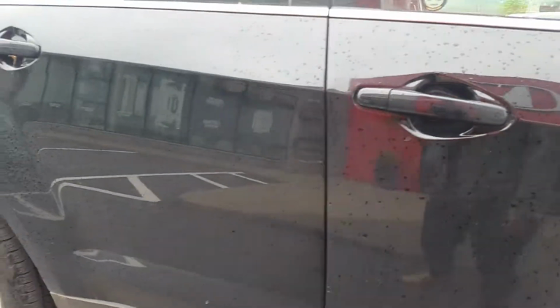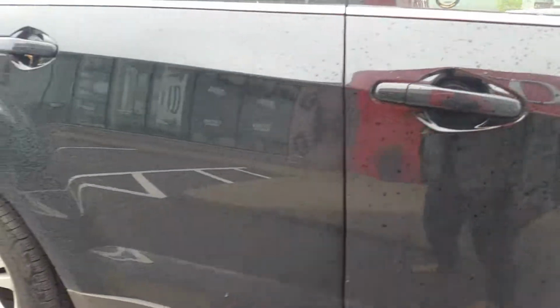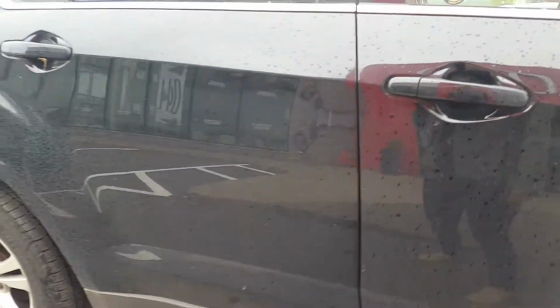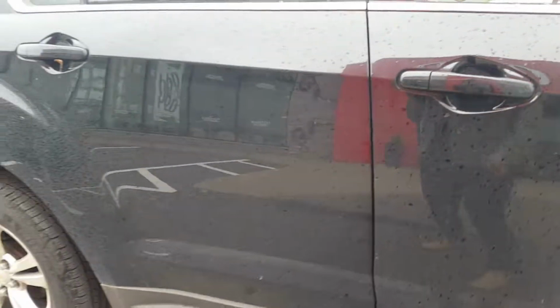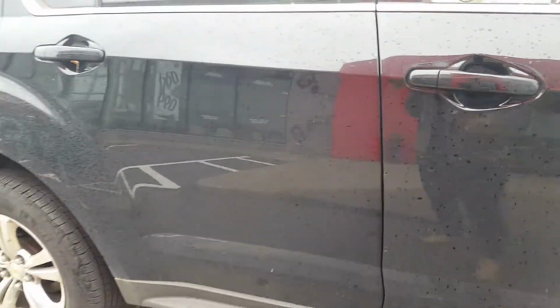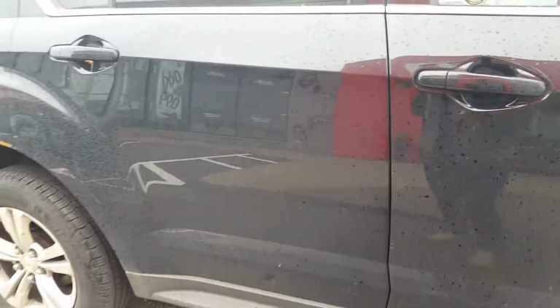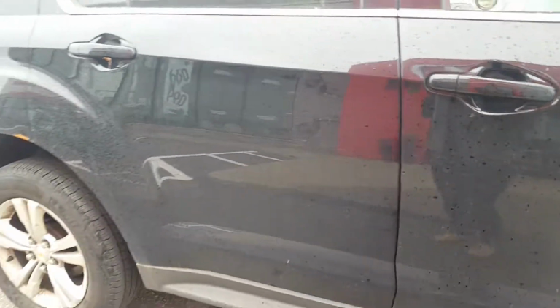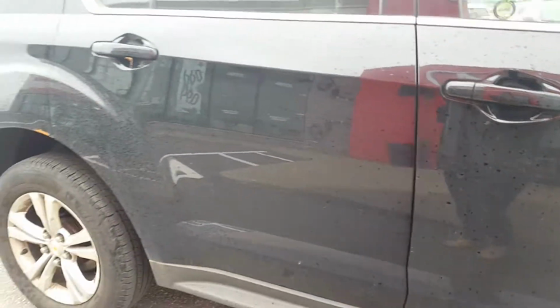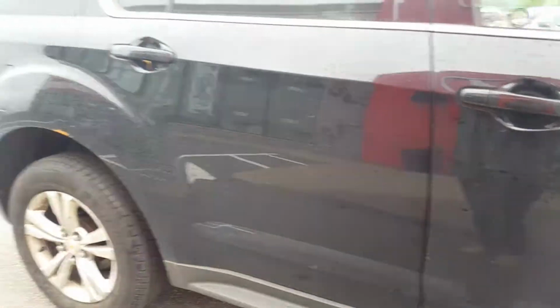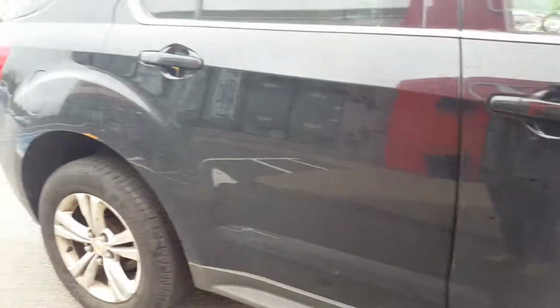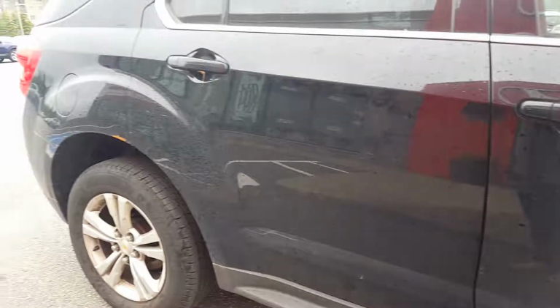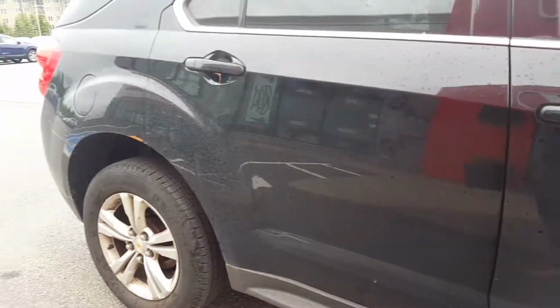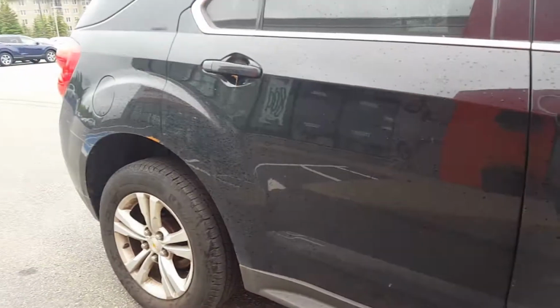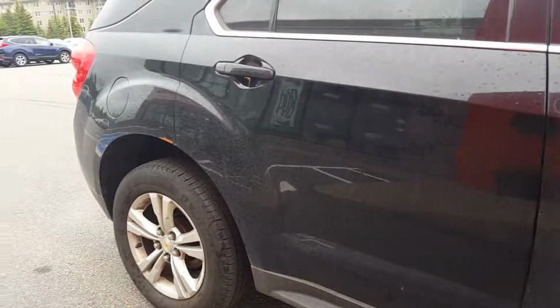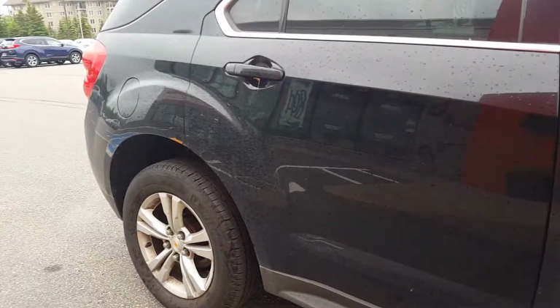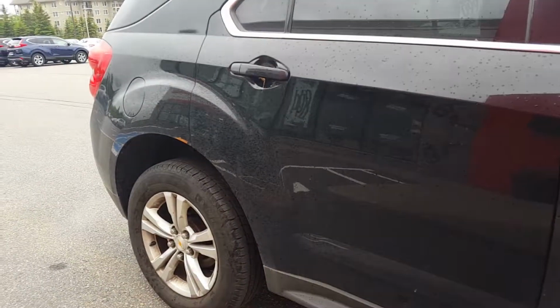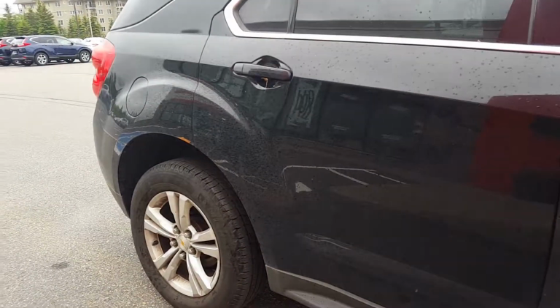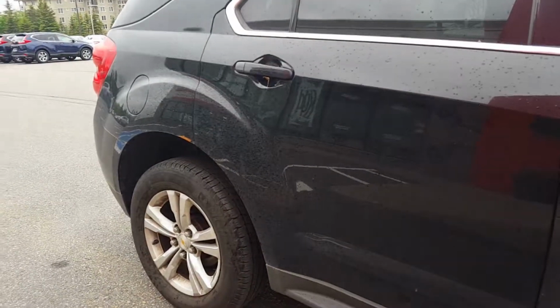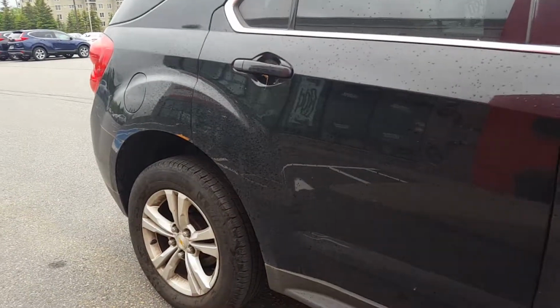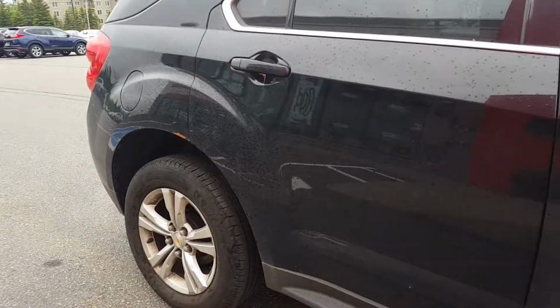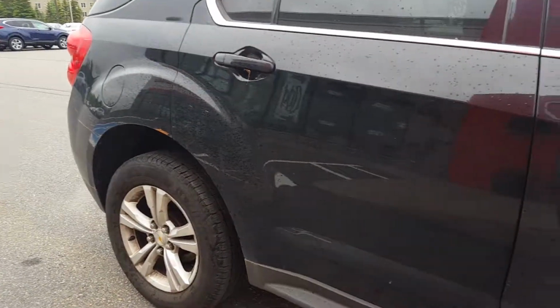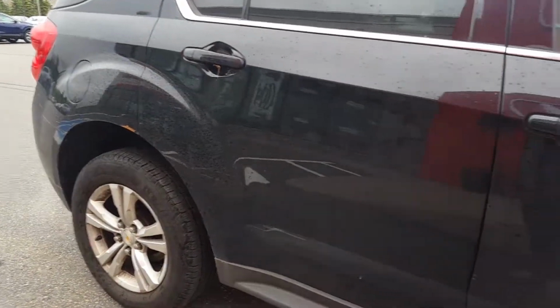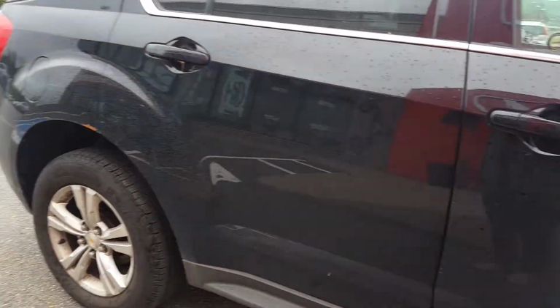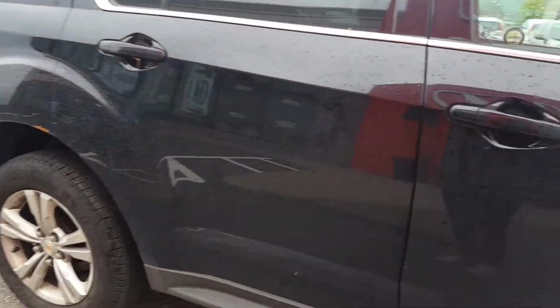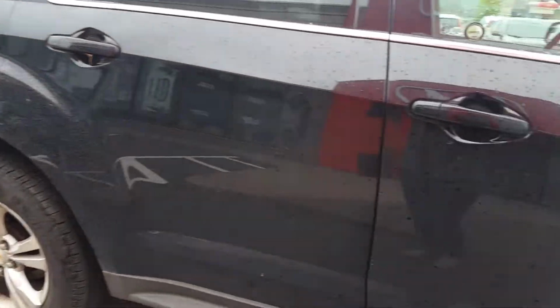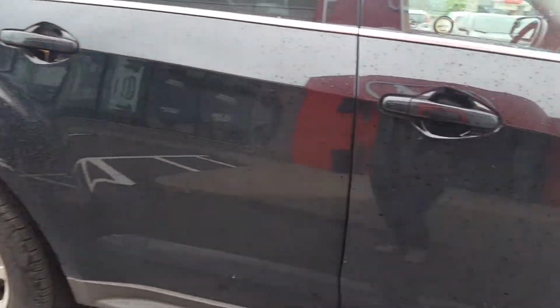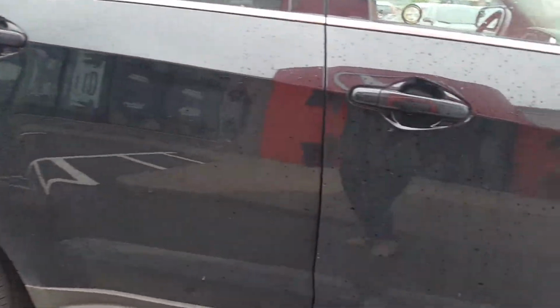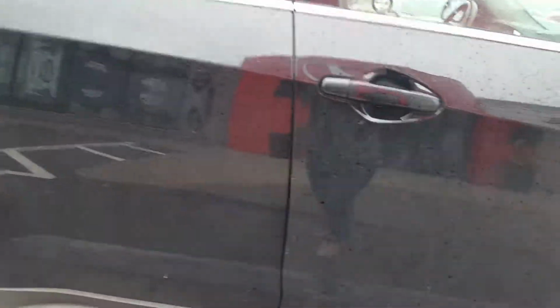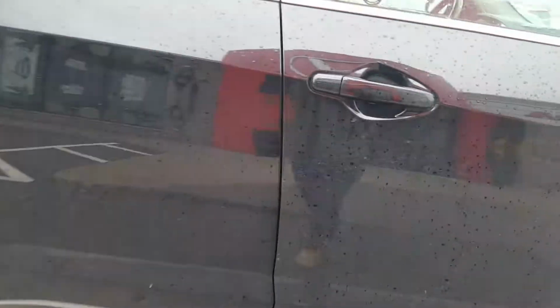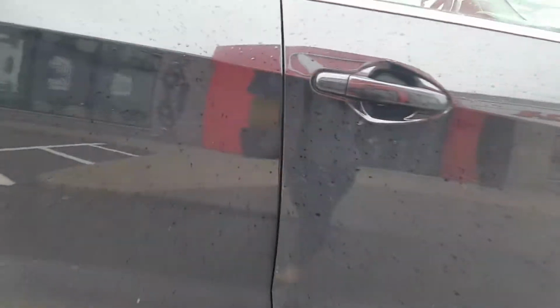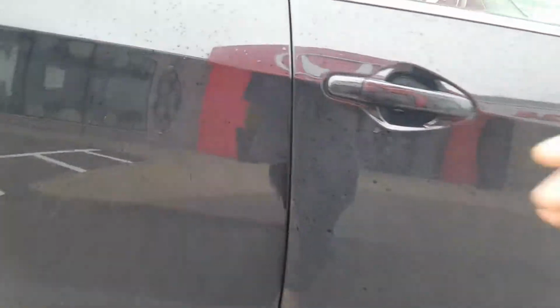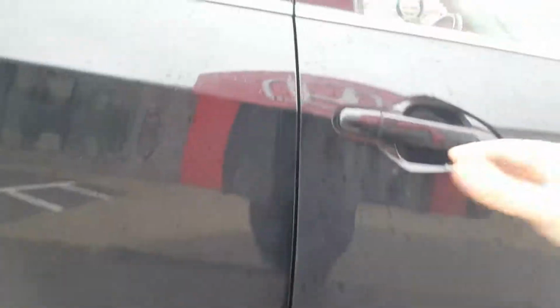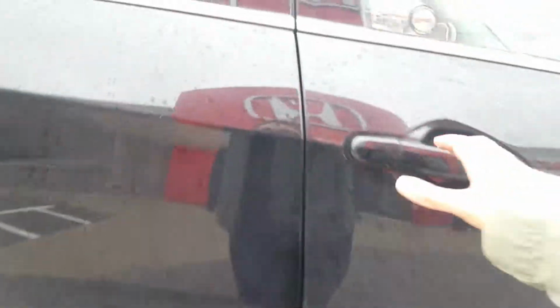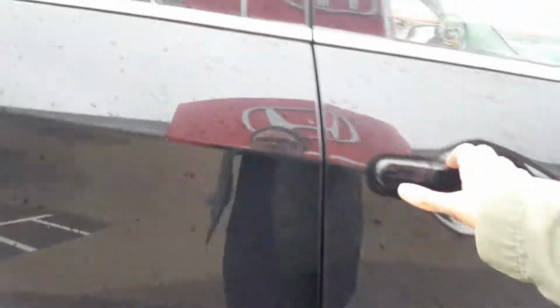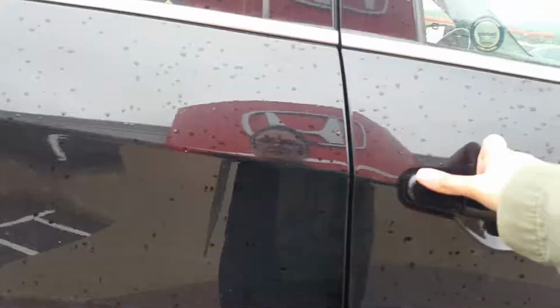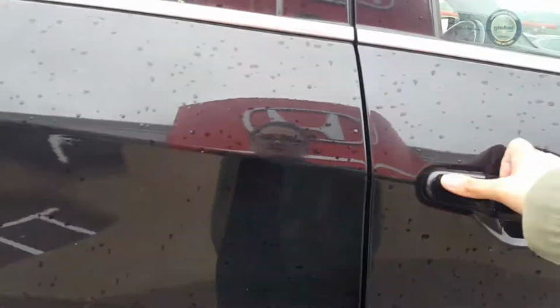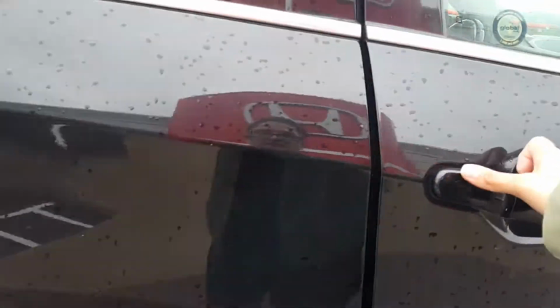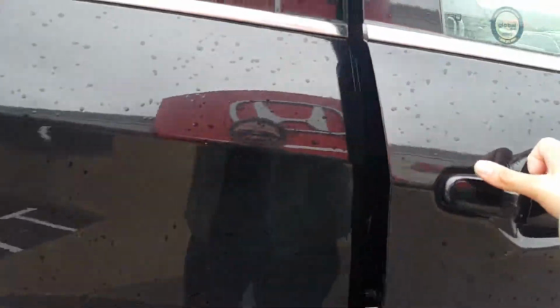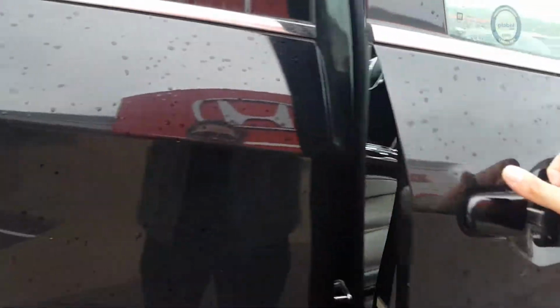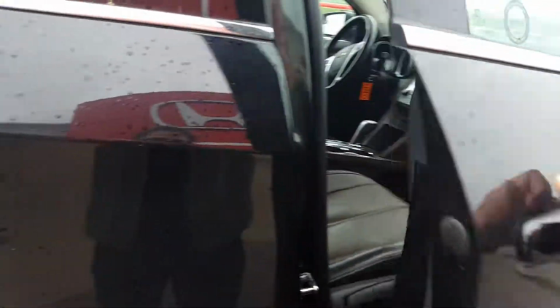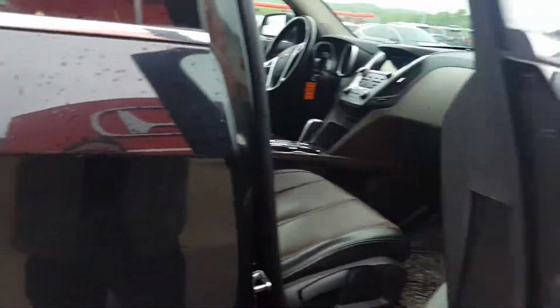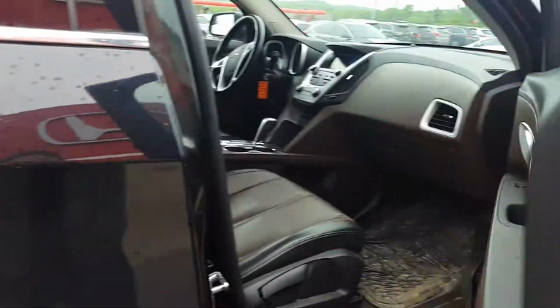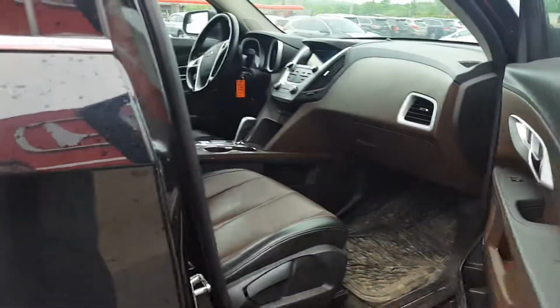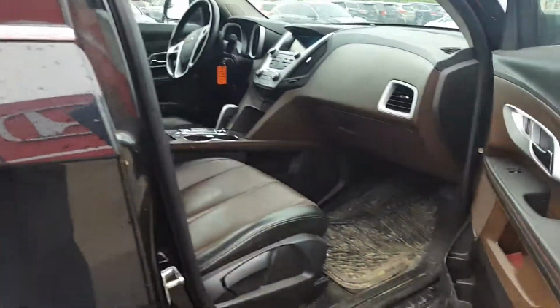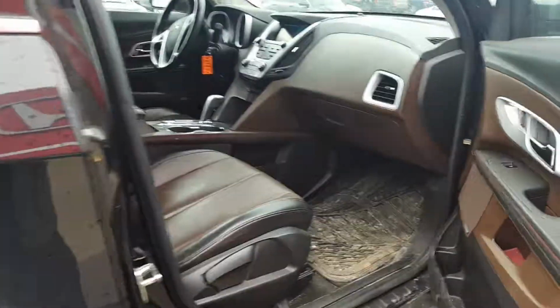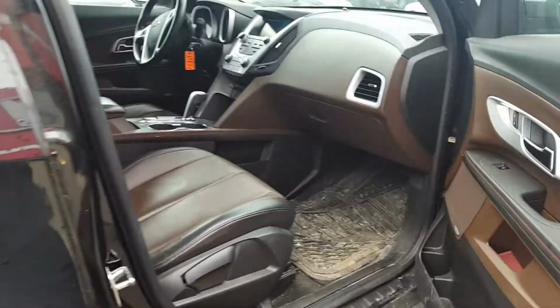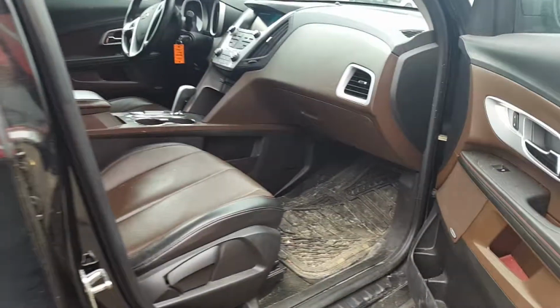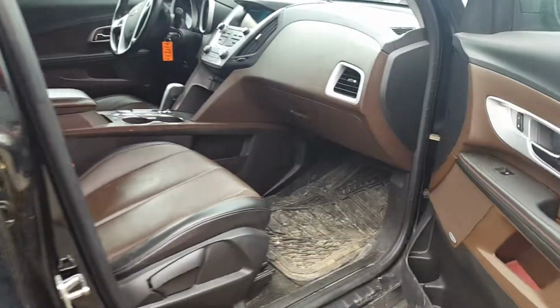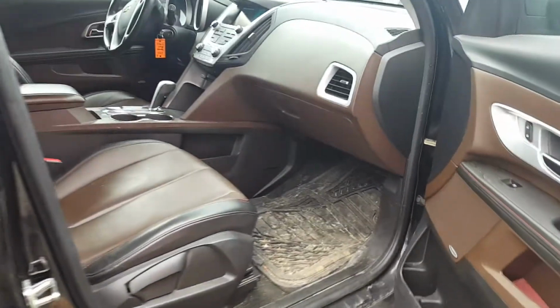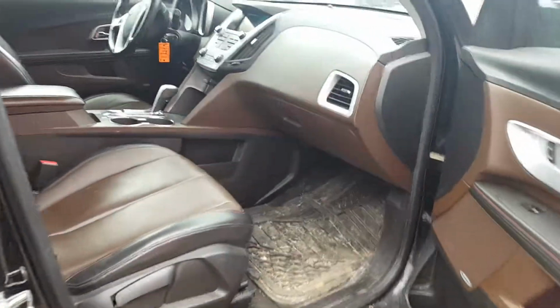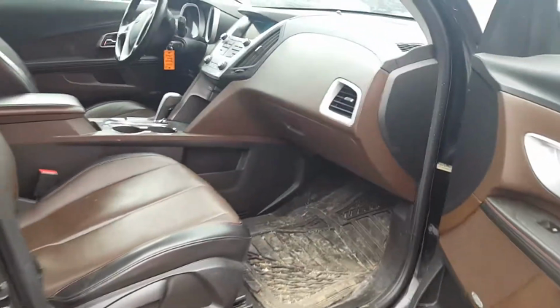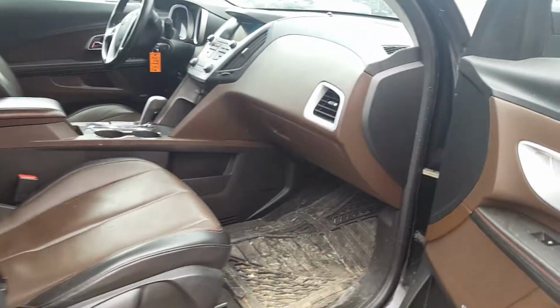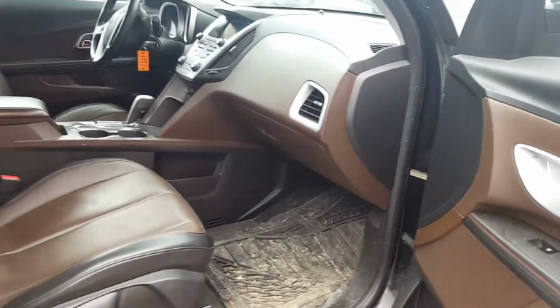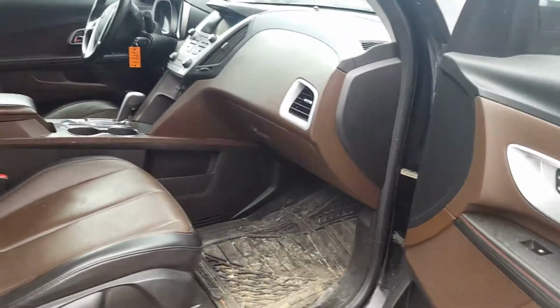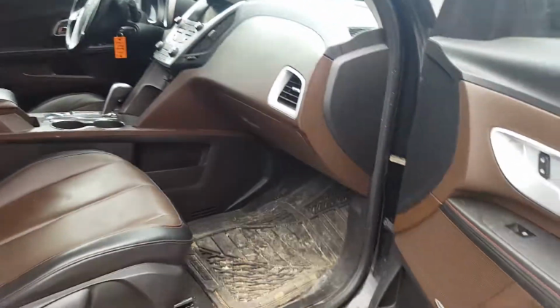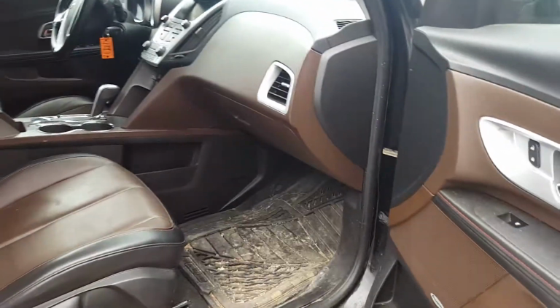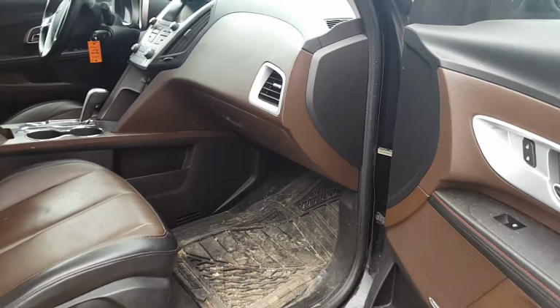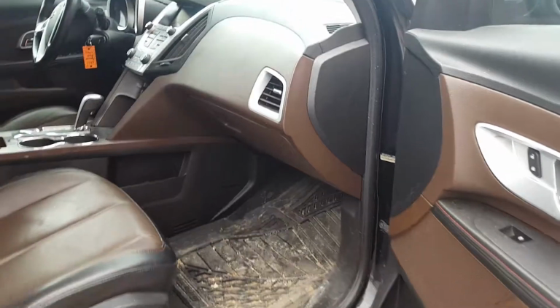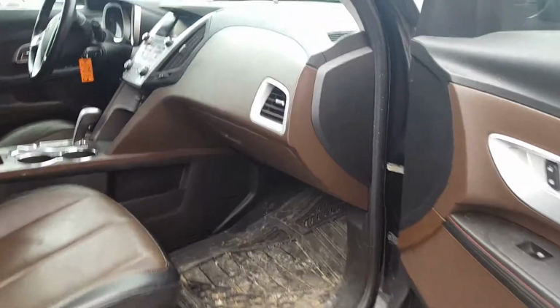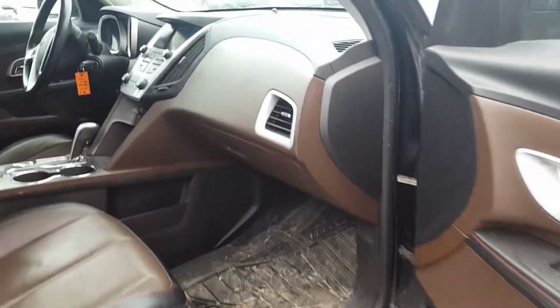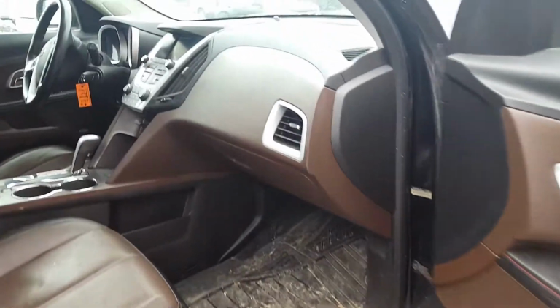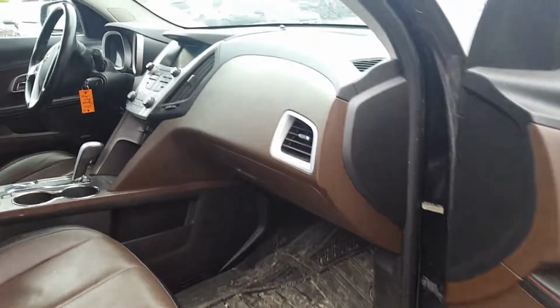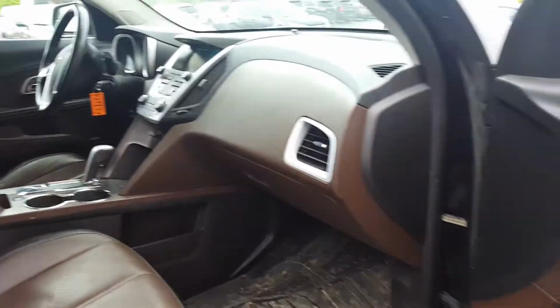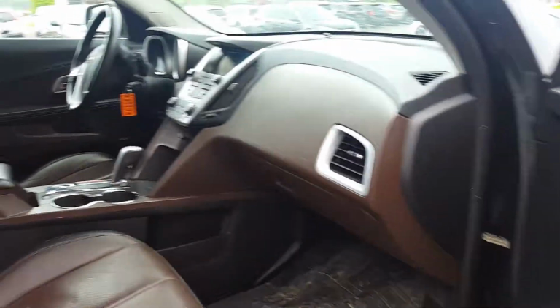Sorry about the dirt — this vehicle just arrived. I just wanted to share a few things that I noticed. It does need a good clean.